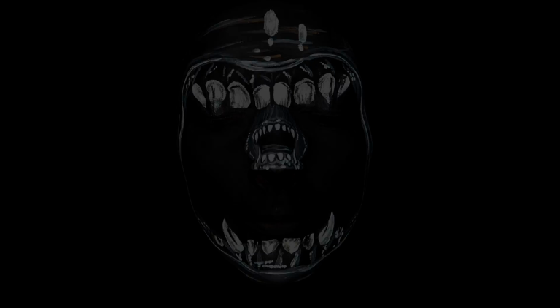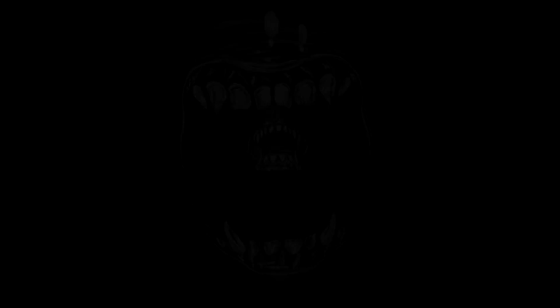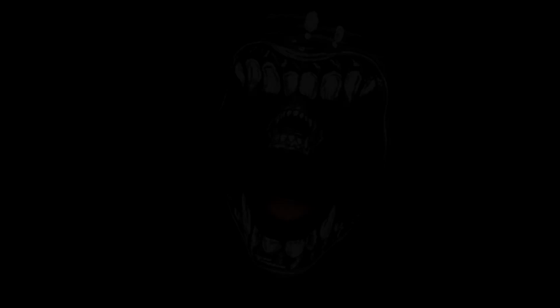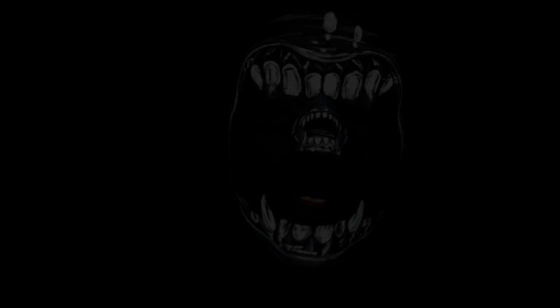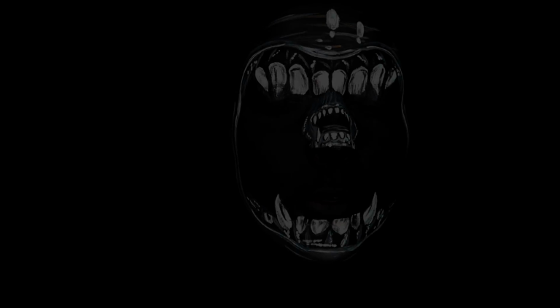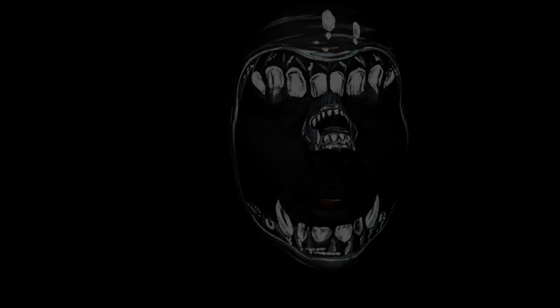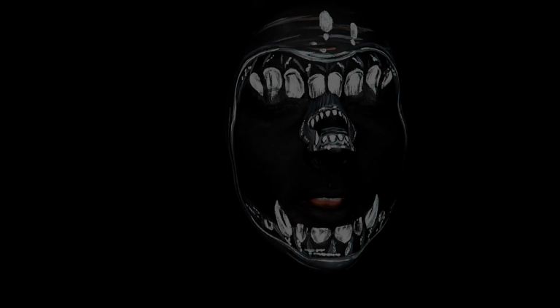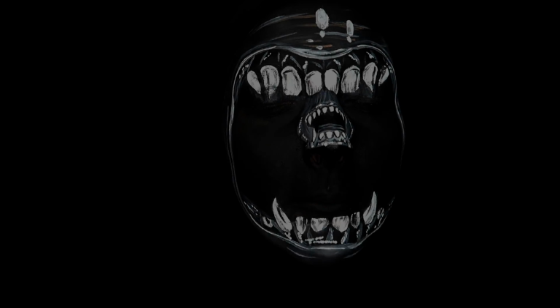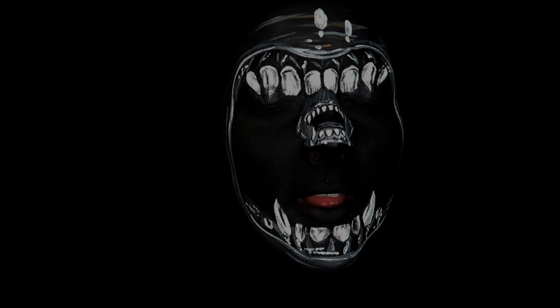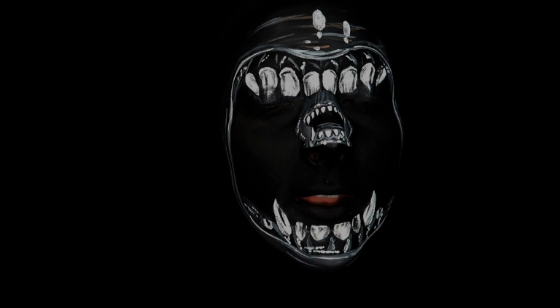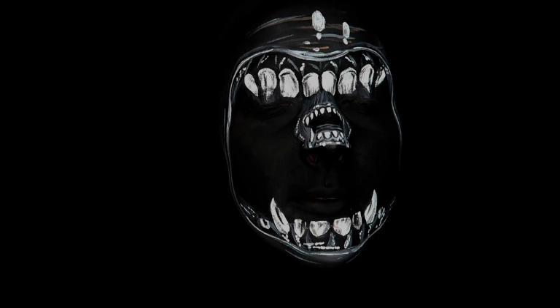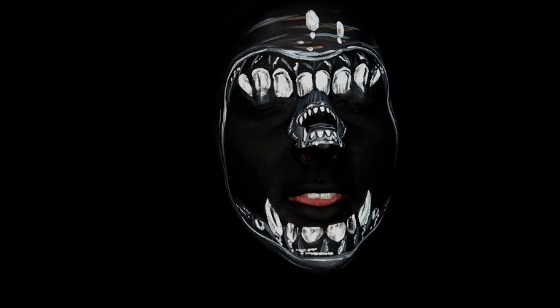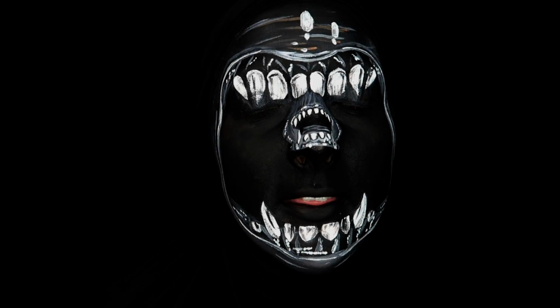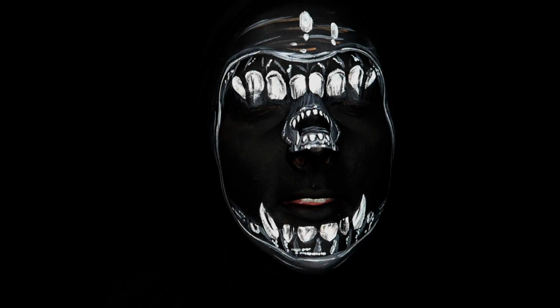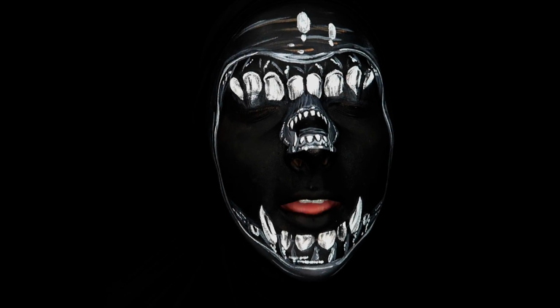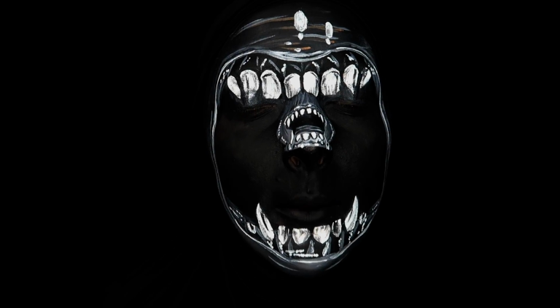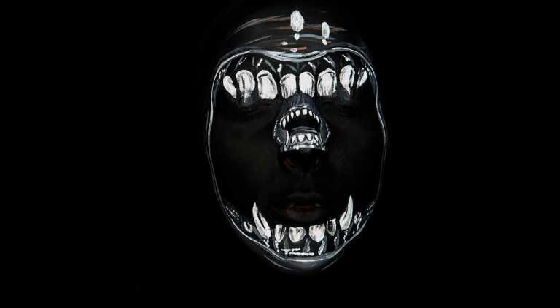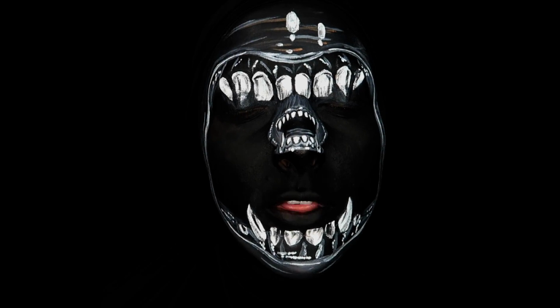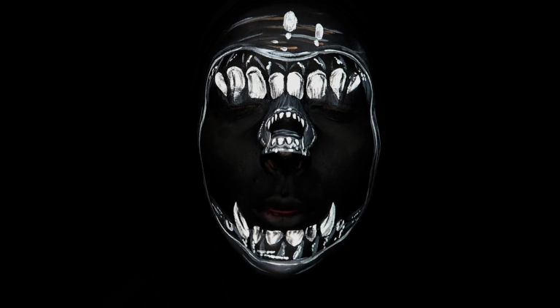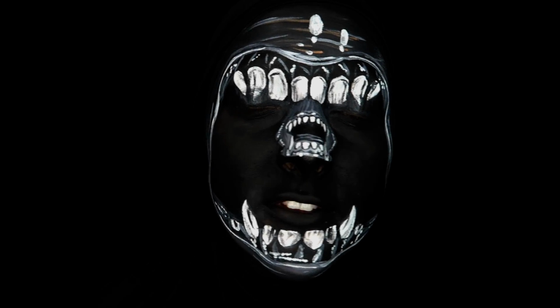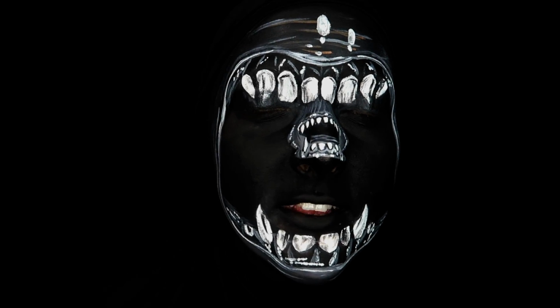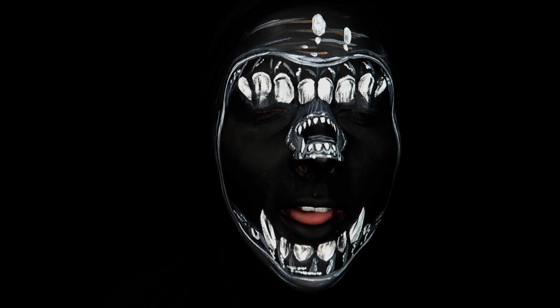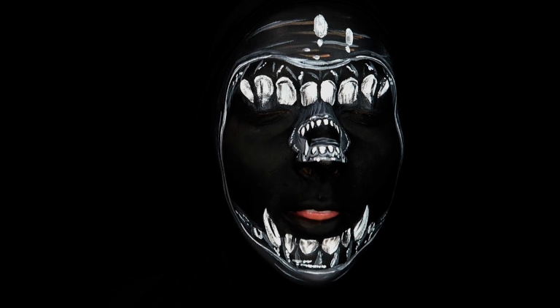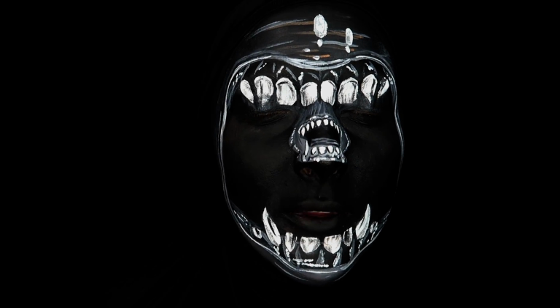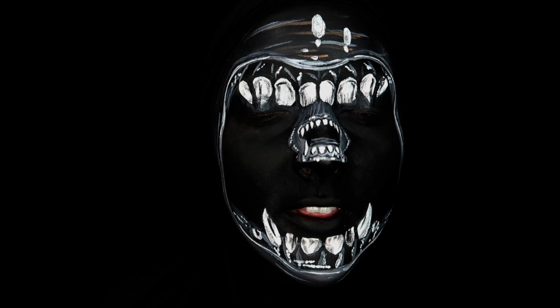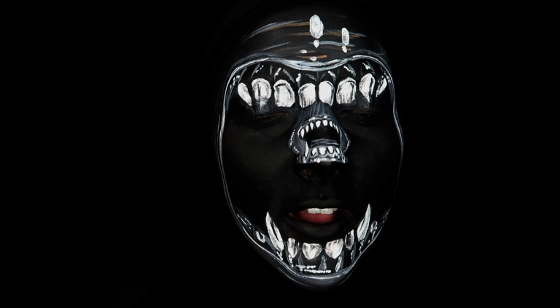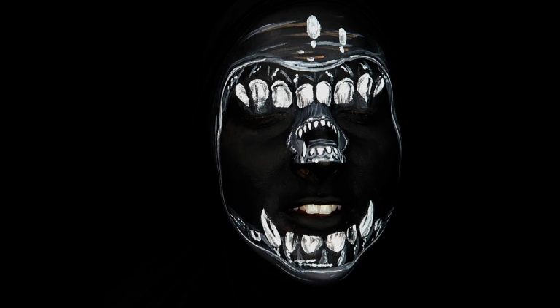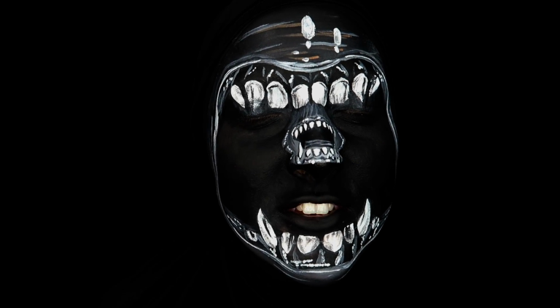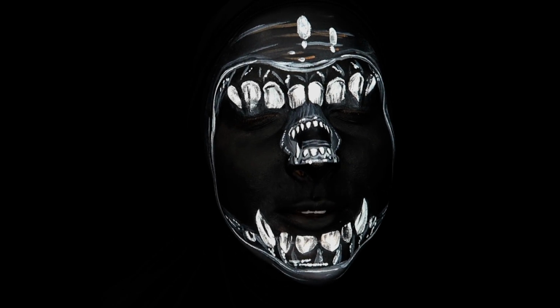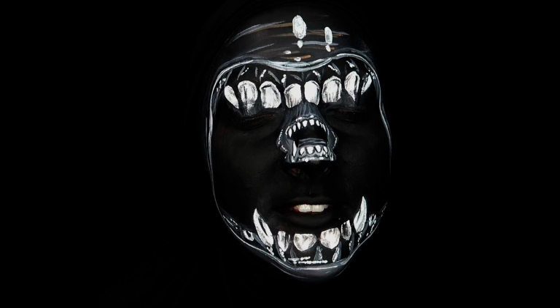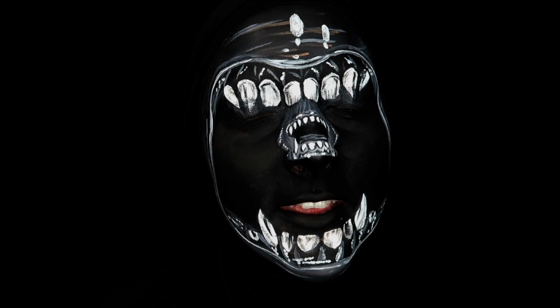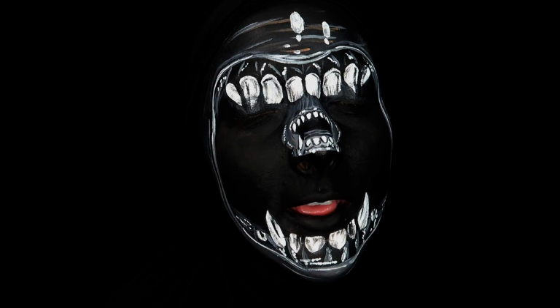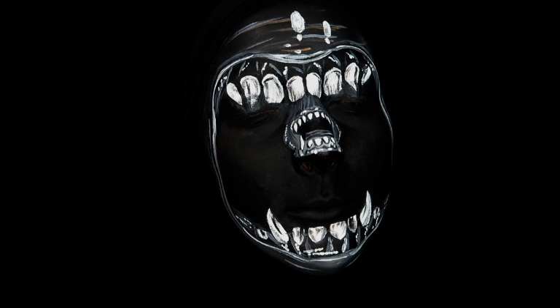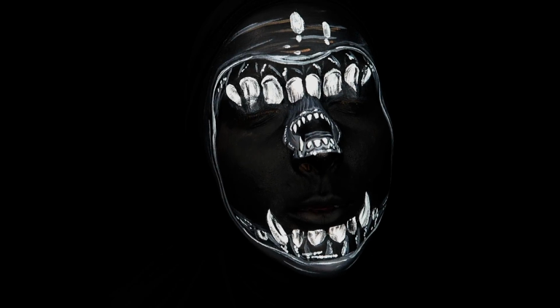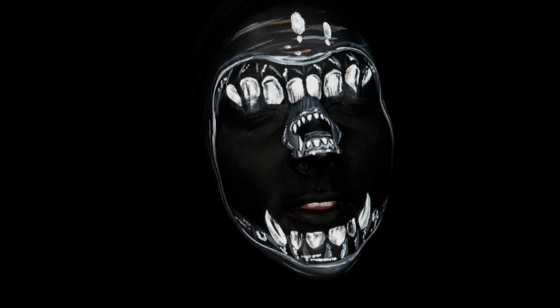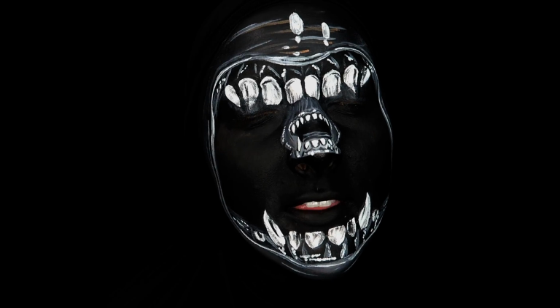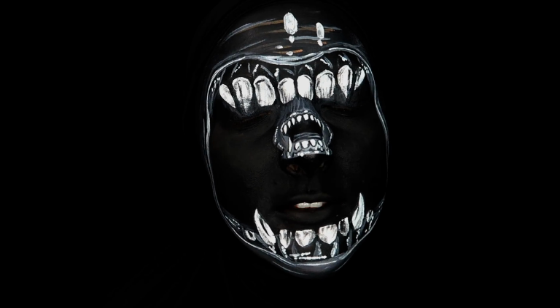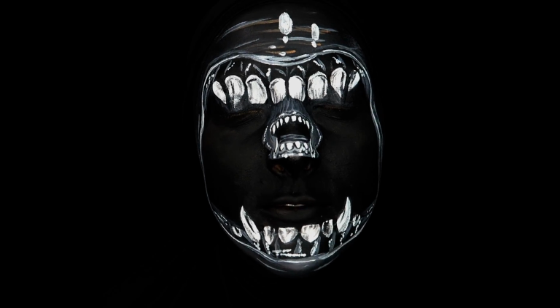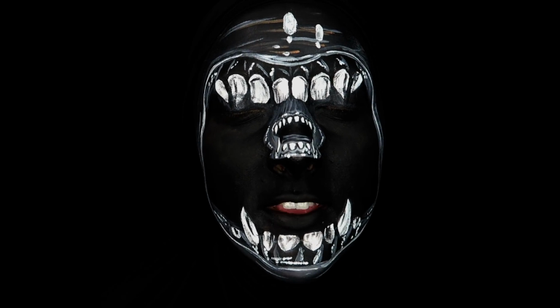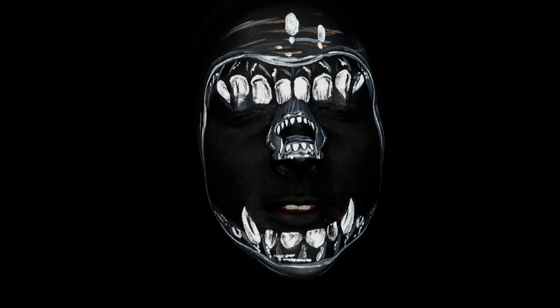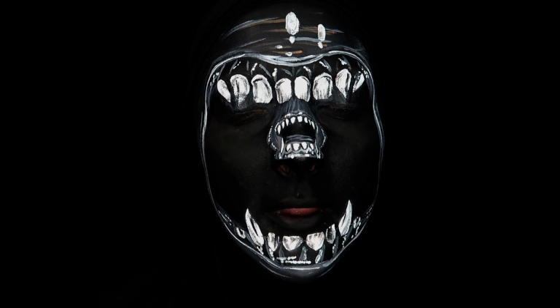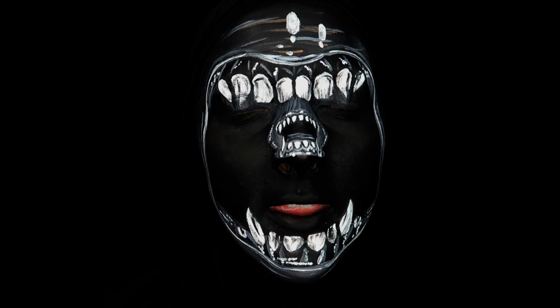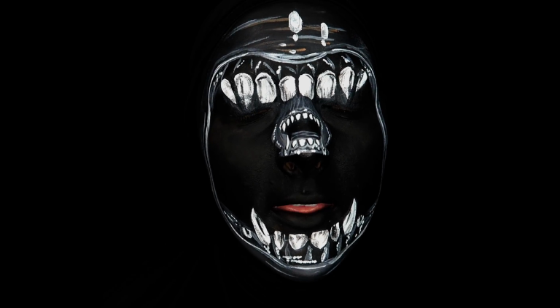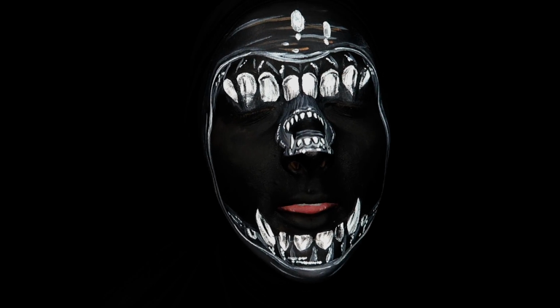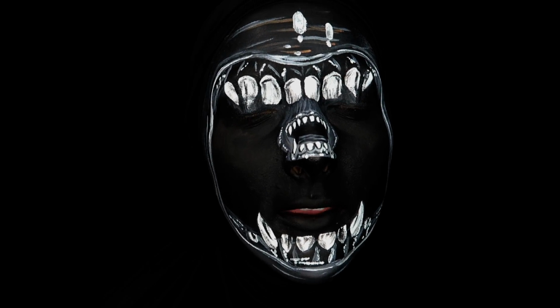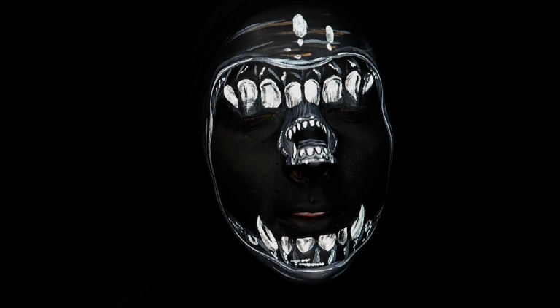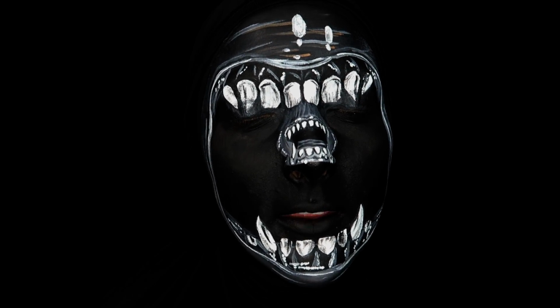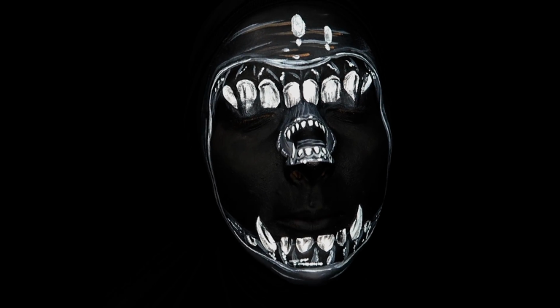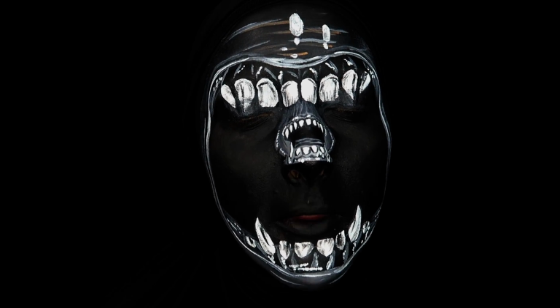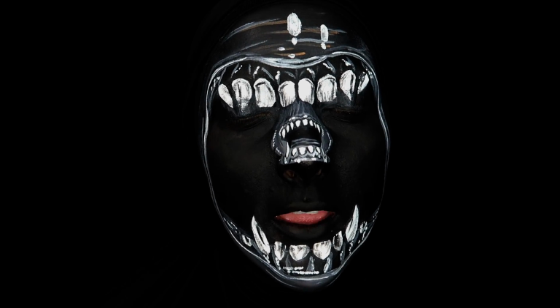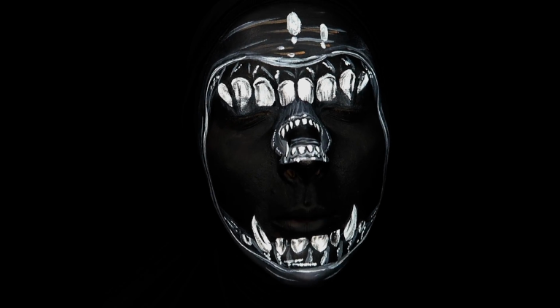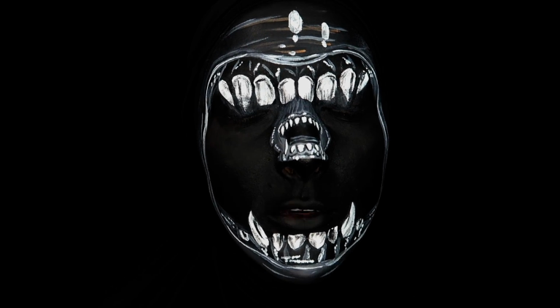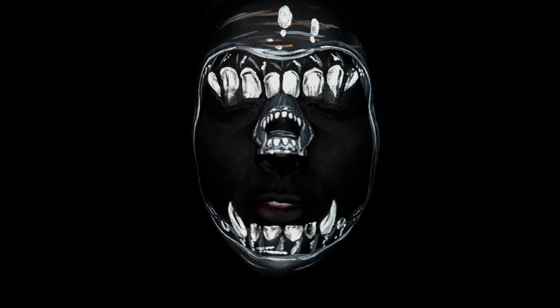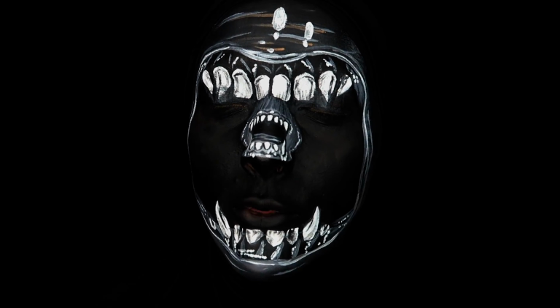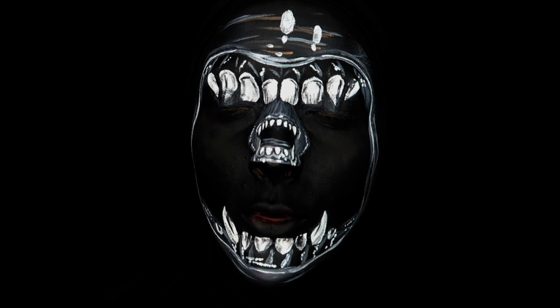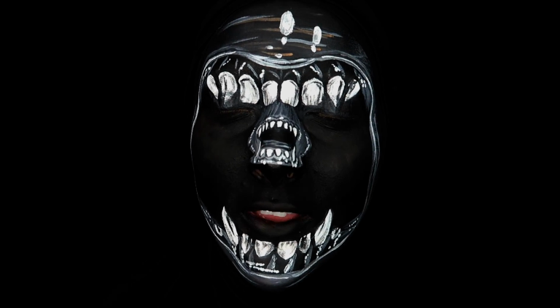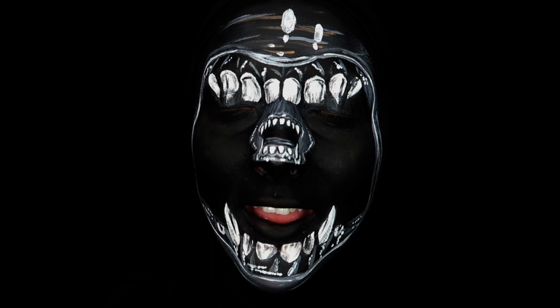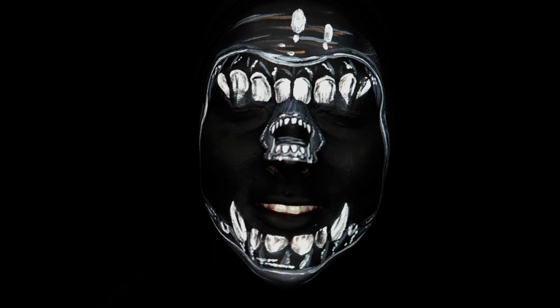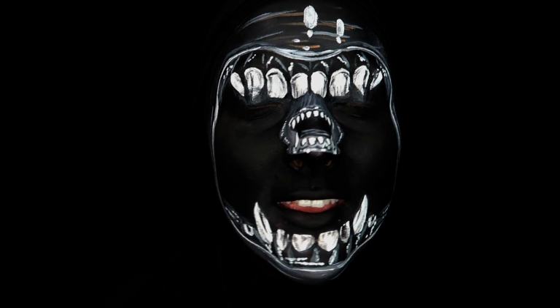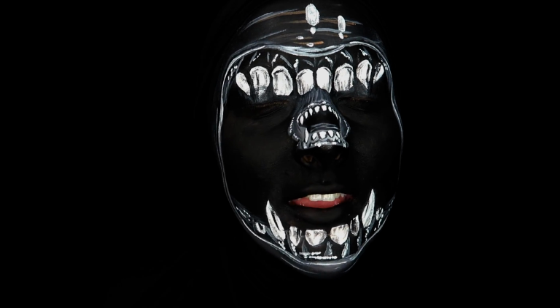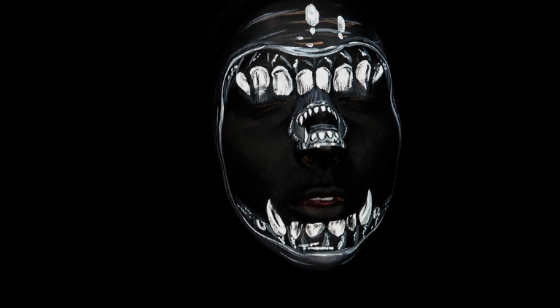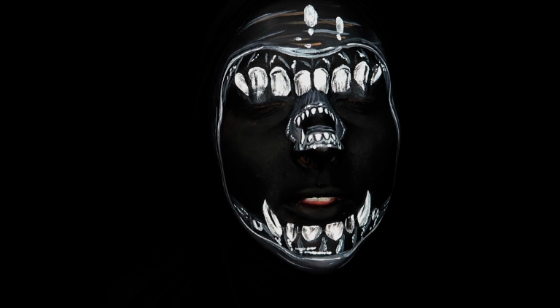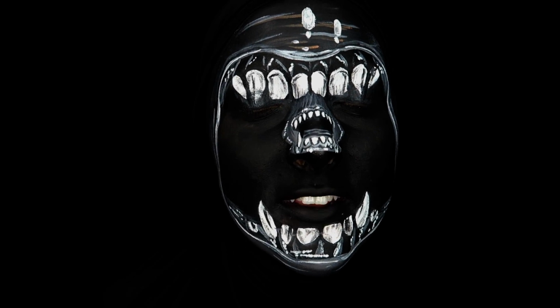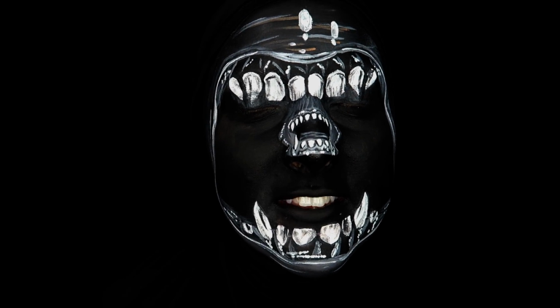Hi everyone, my name is Caitlin. I'm with Wholesale Halloween Costumes and I'm doing this face paint alien makeup for you guys. If you'd like to see how to create it, then just keep watching.